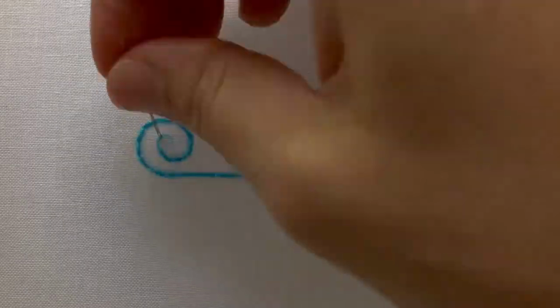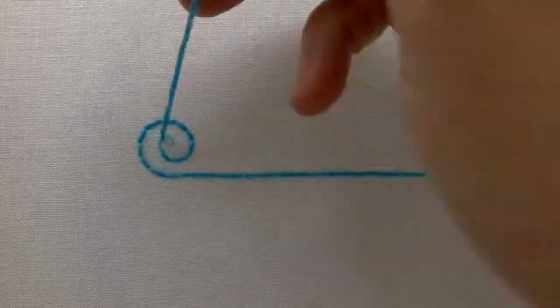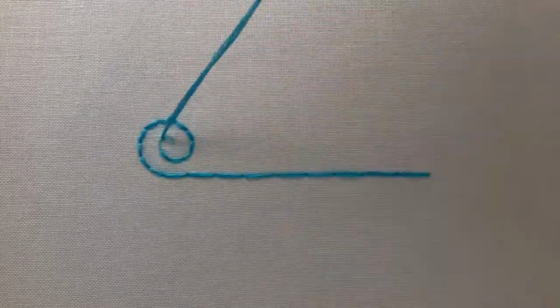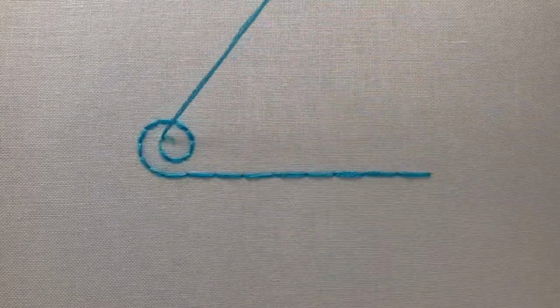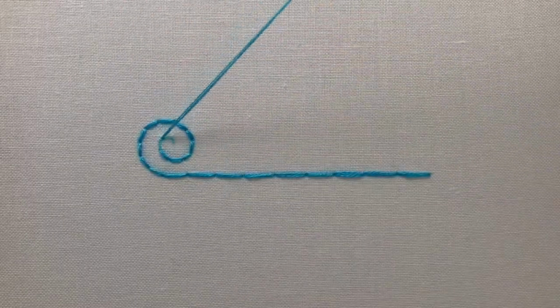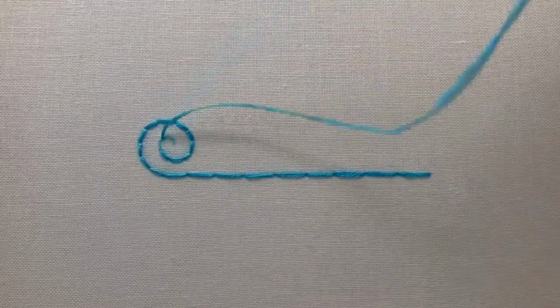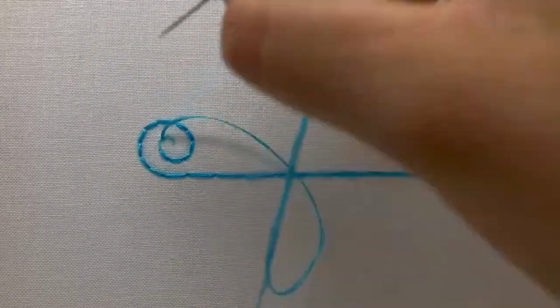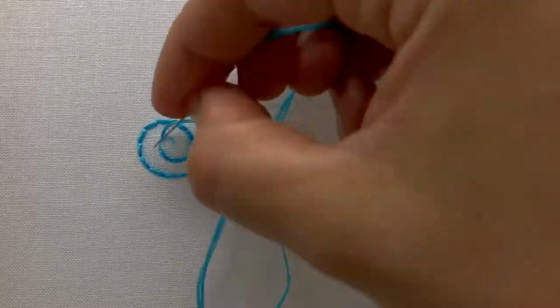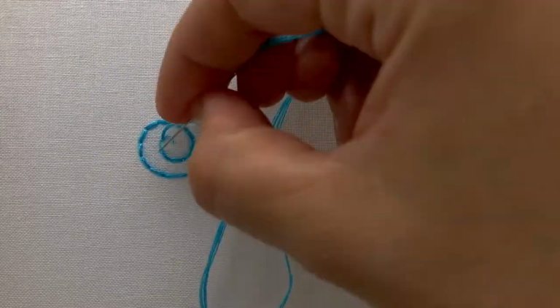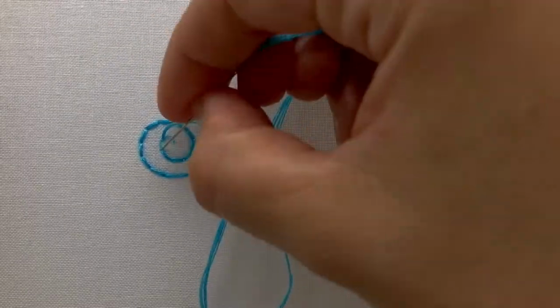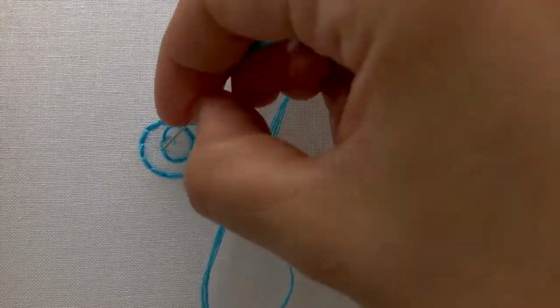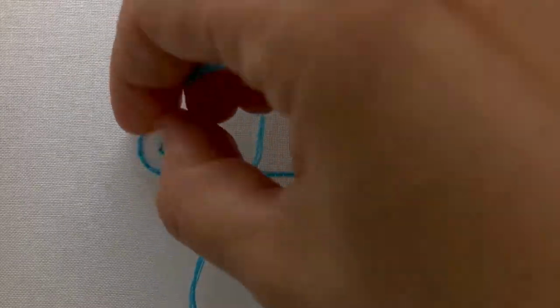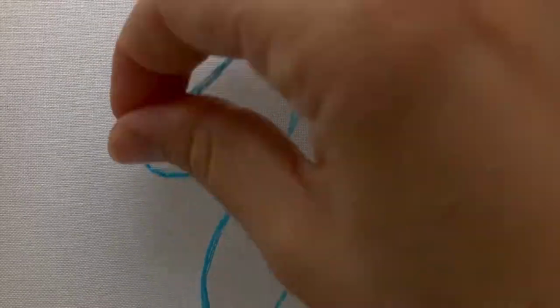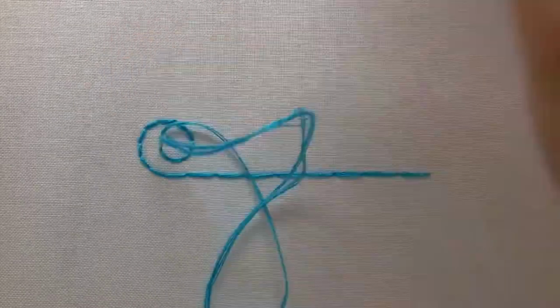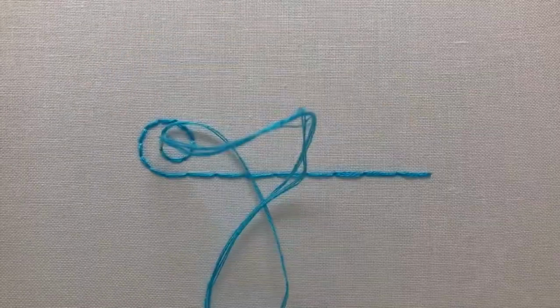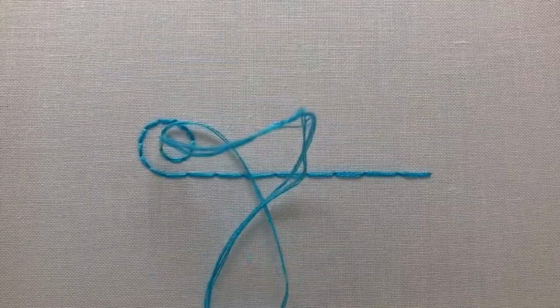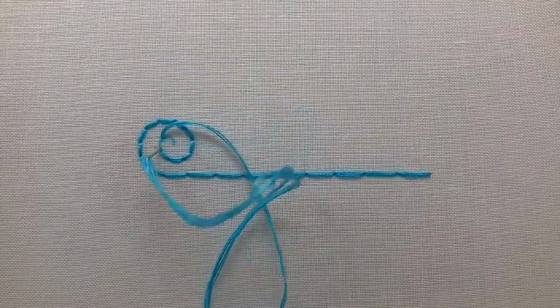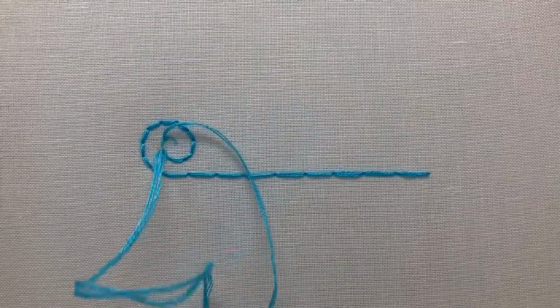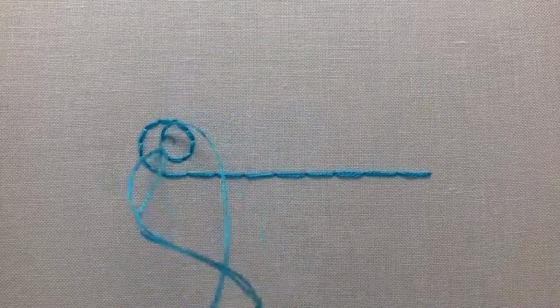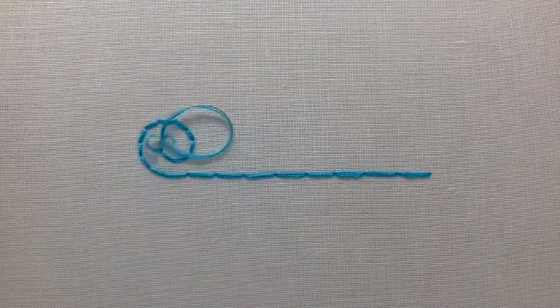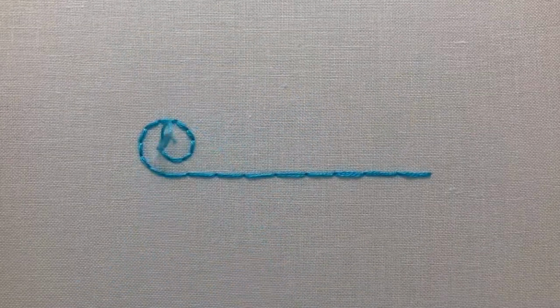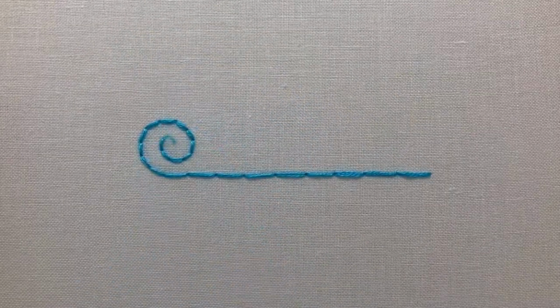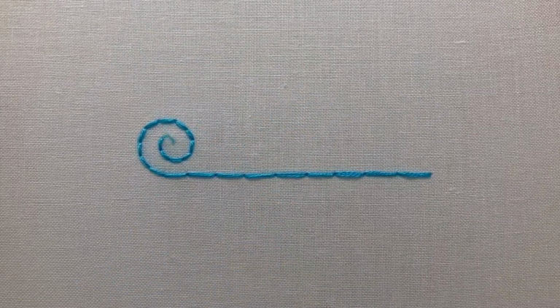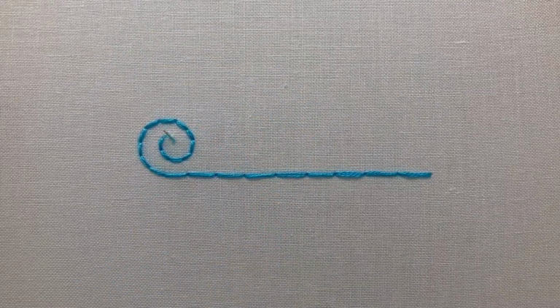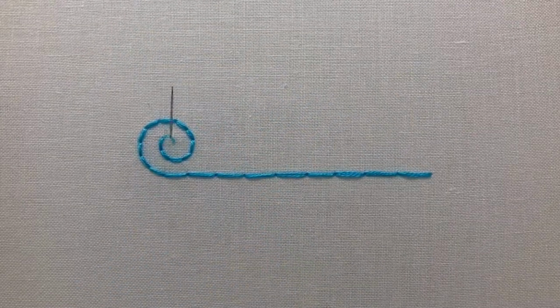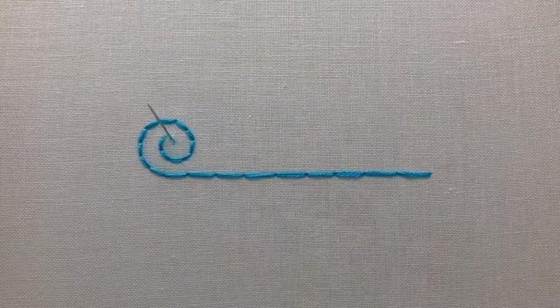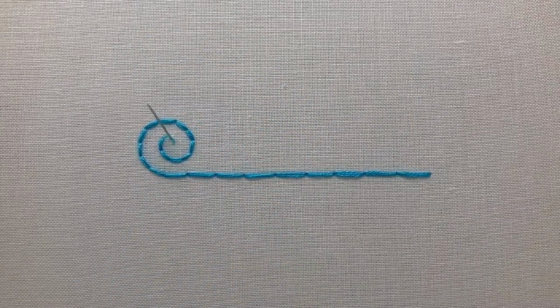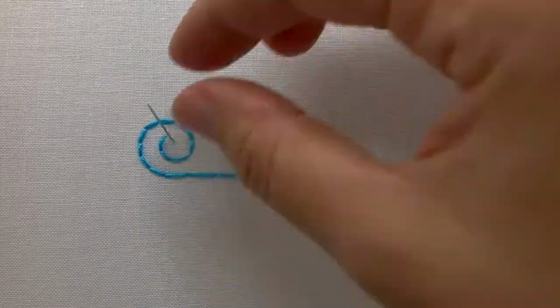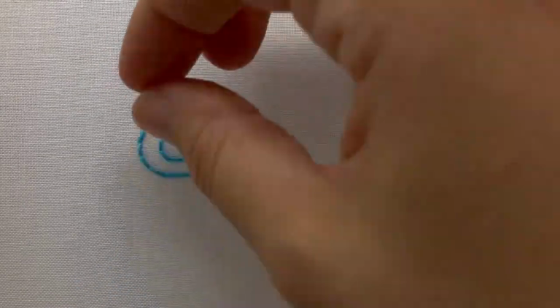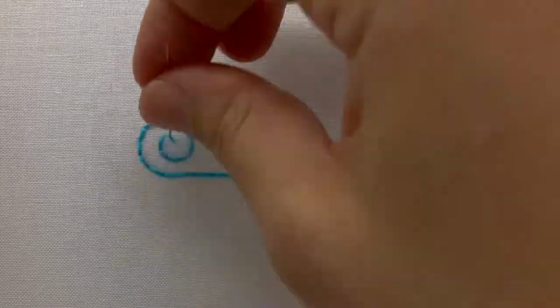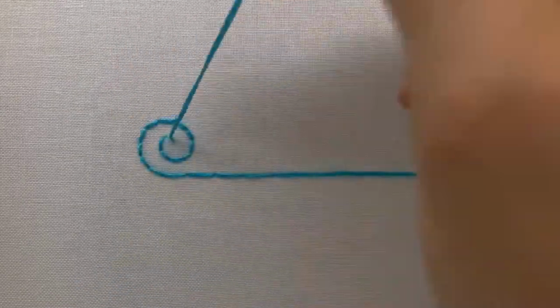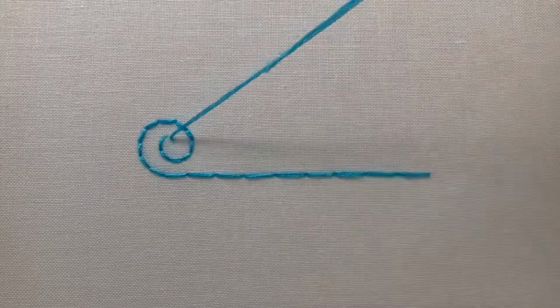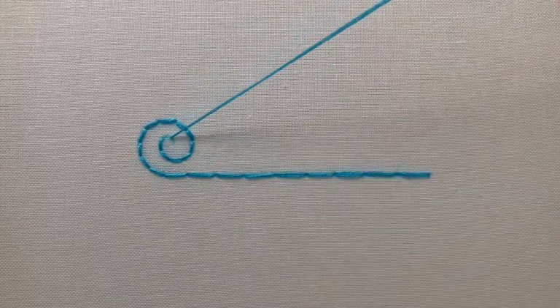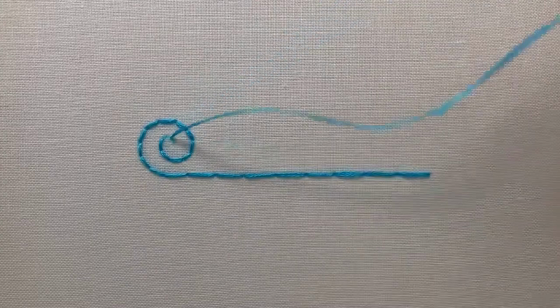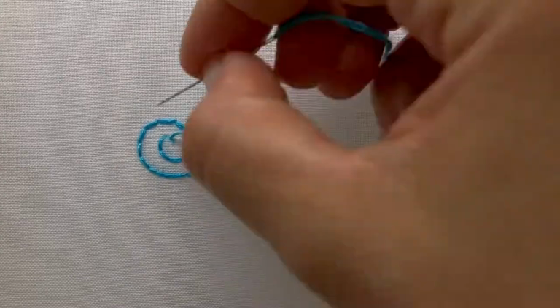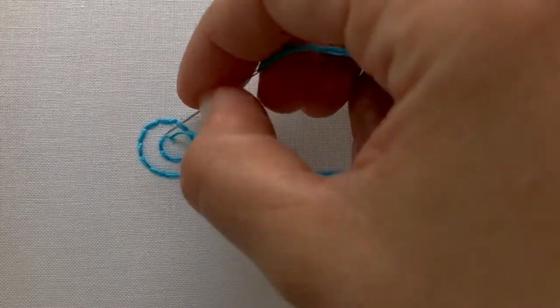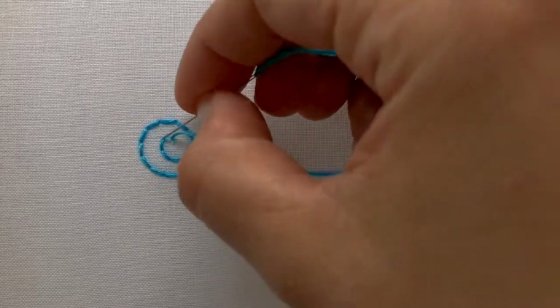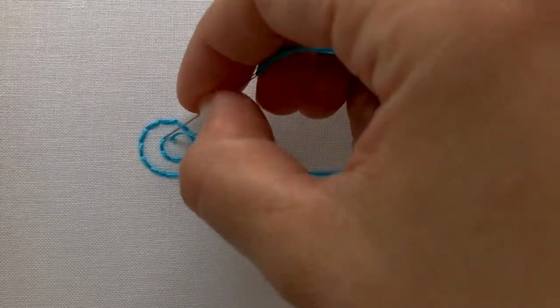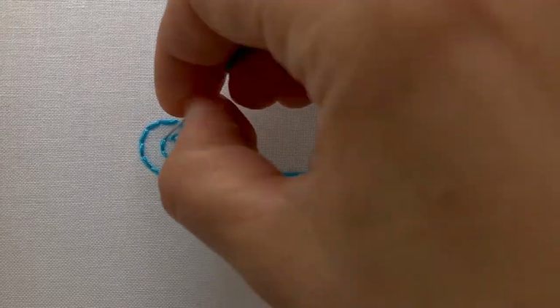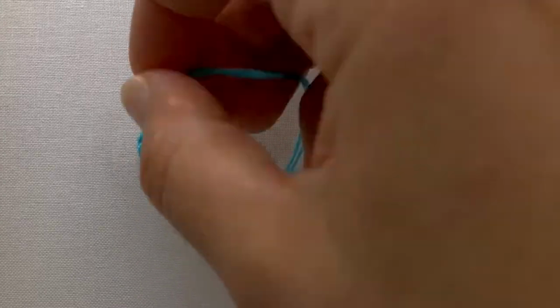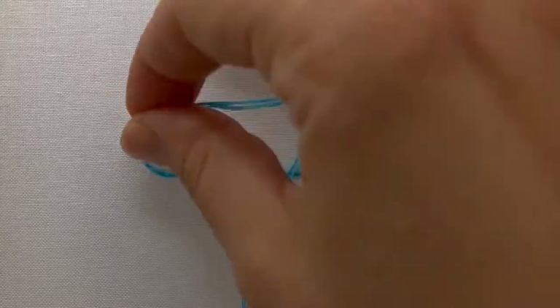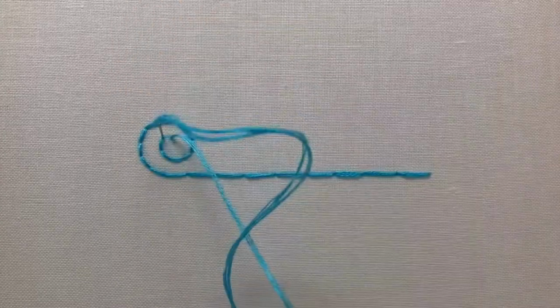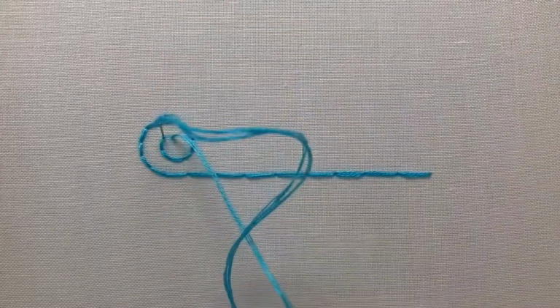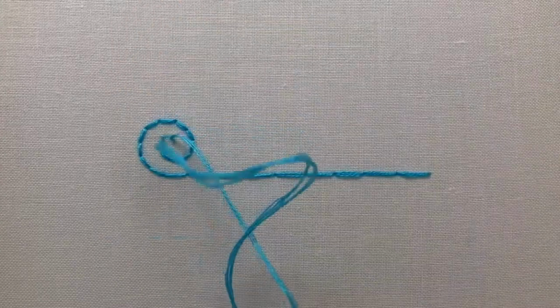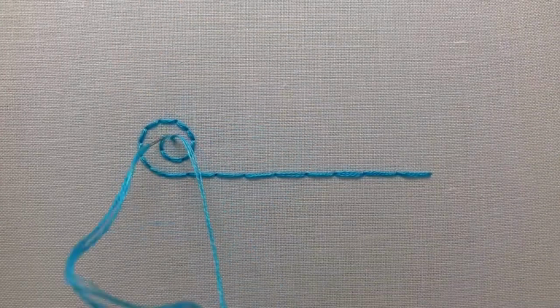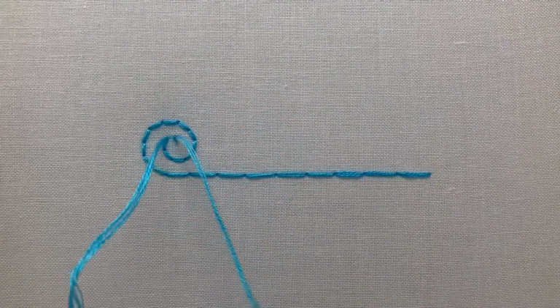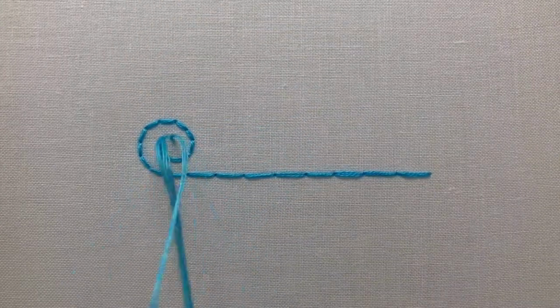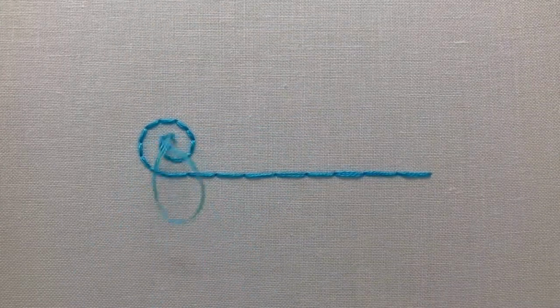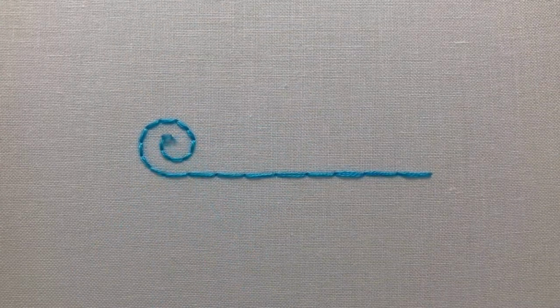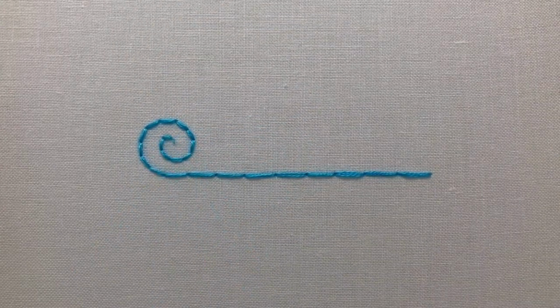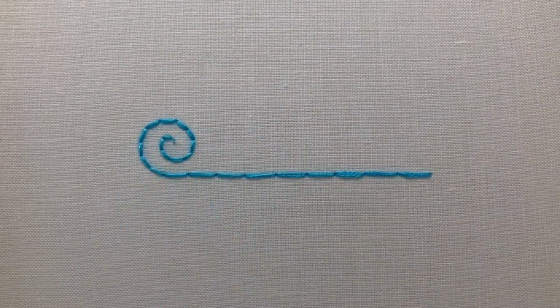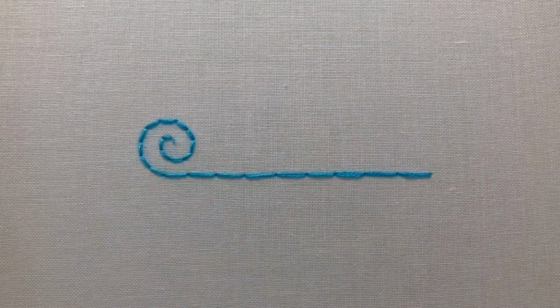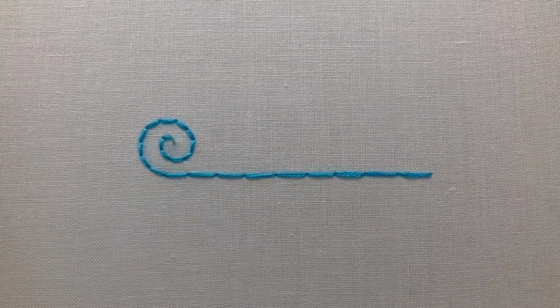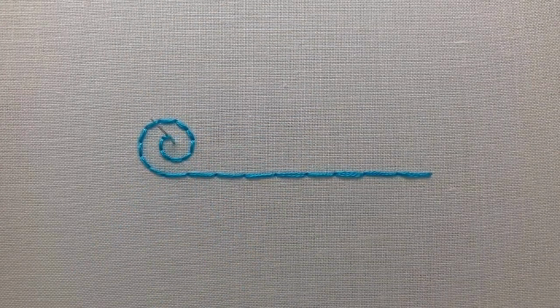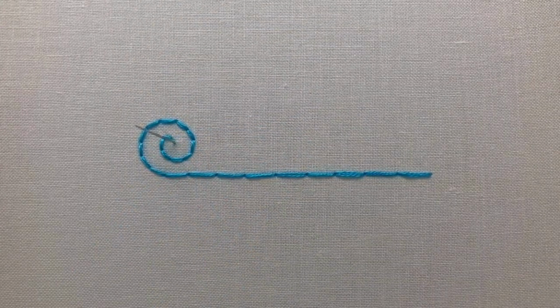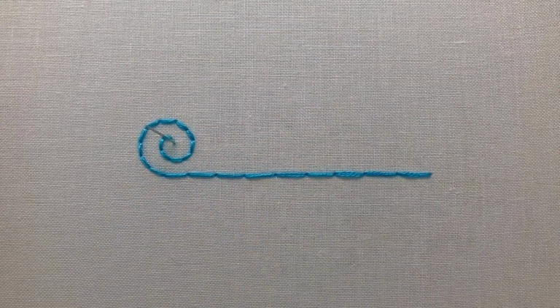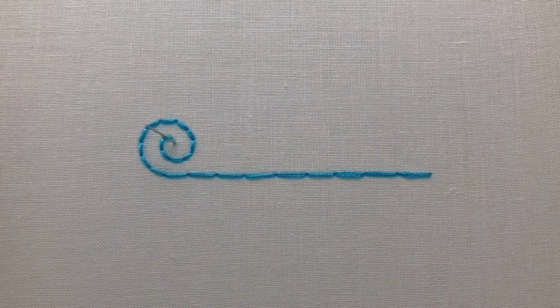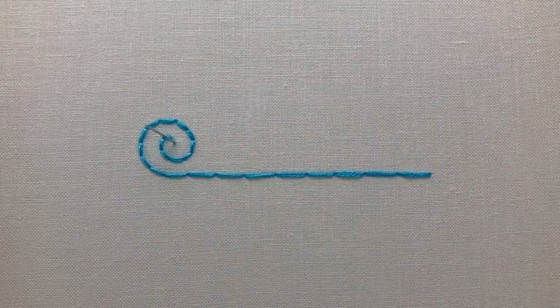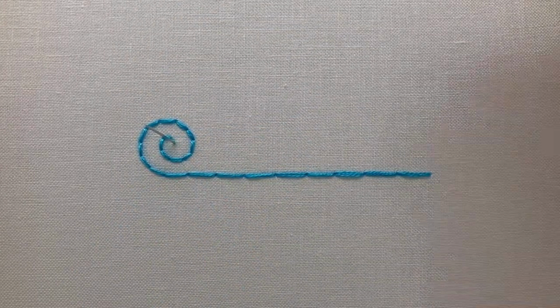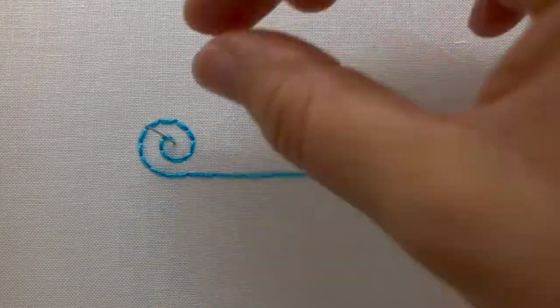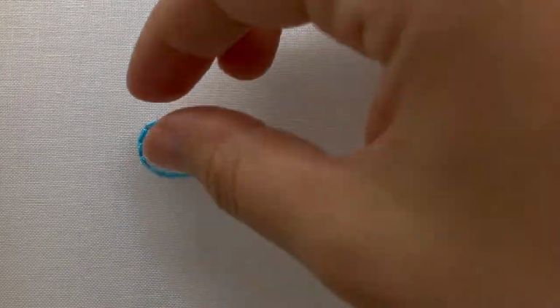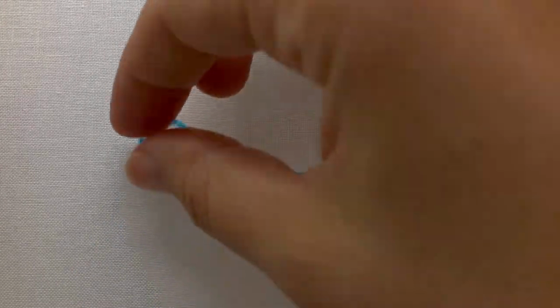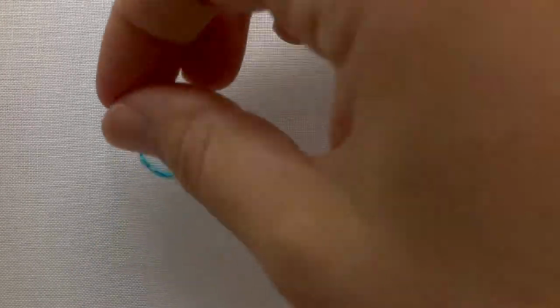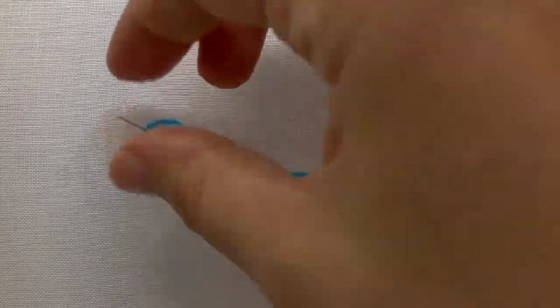Try and keep your stitches even; however, keep in mind you will need to use smaller stitches for curved lines. And that's the backstitch.